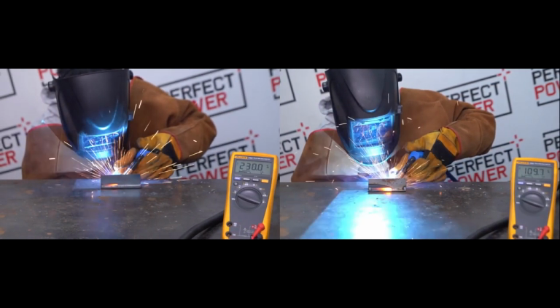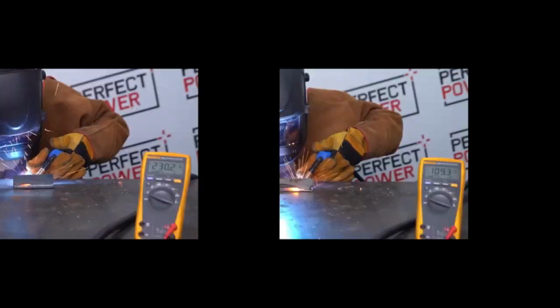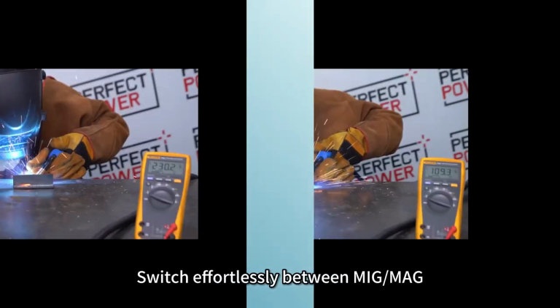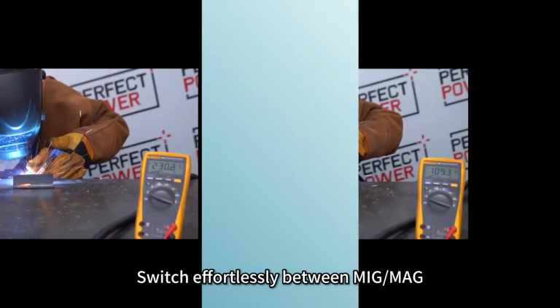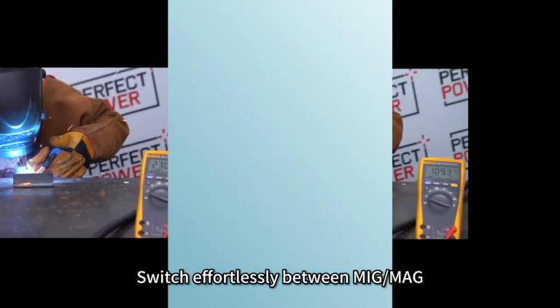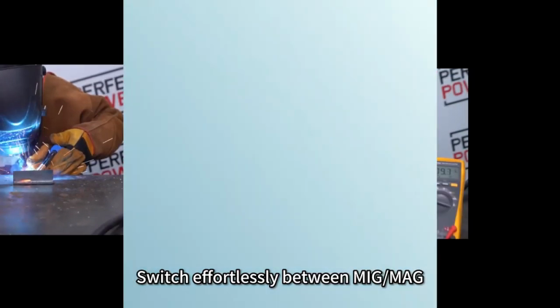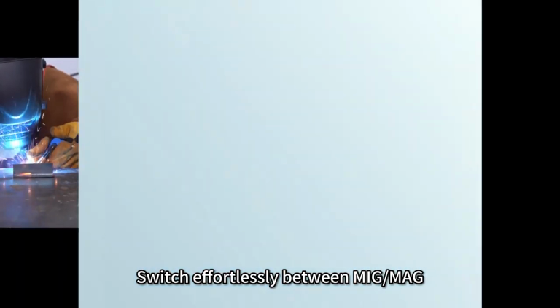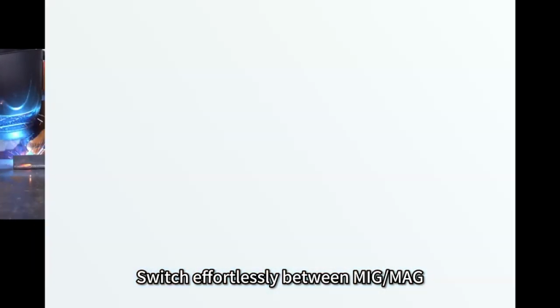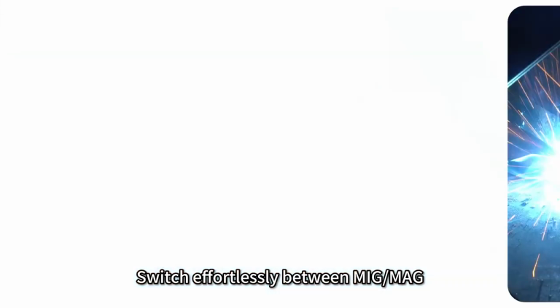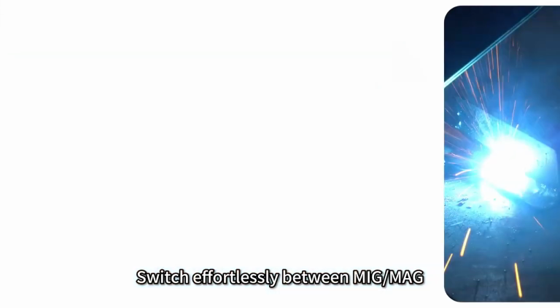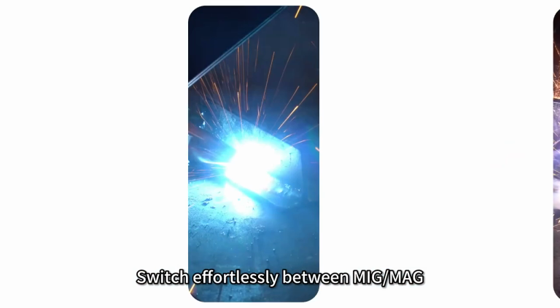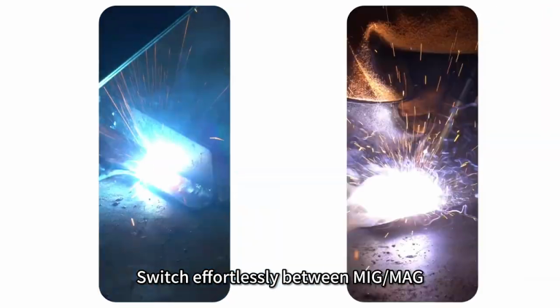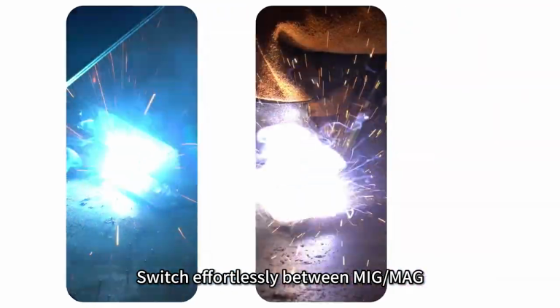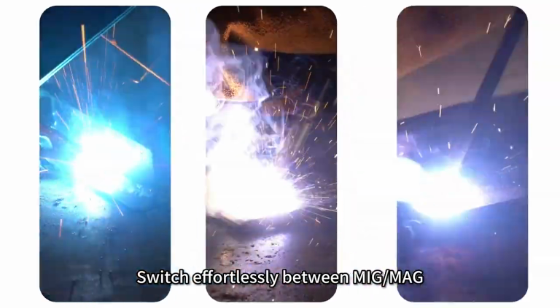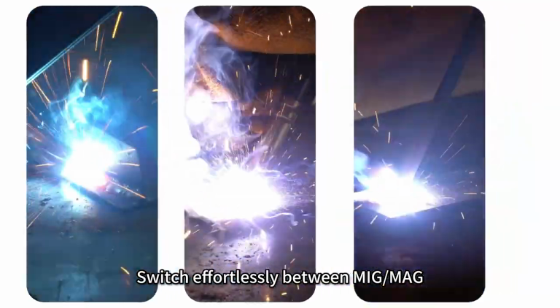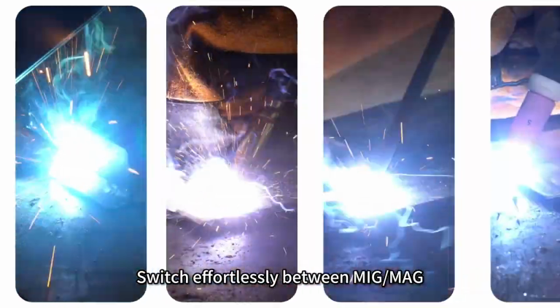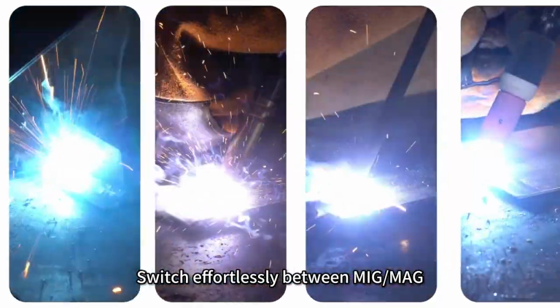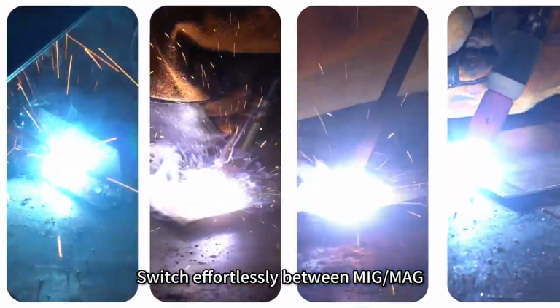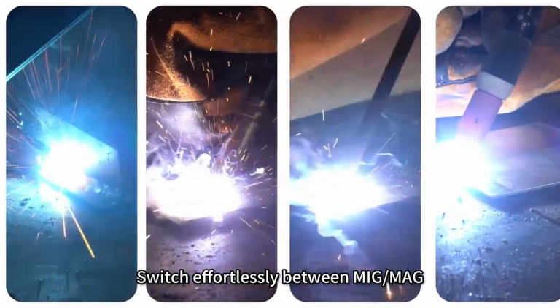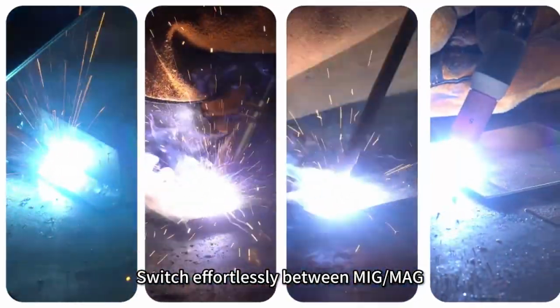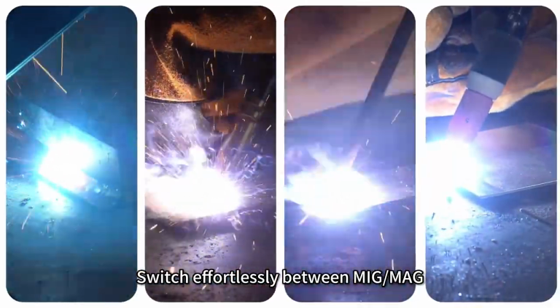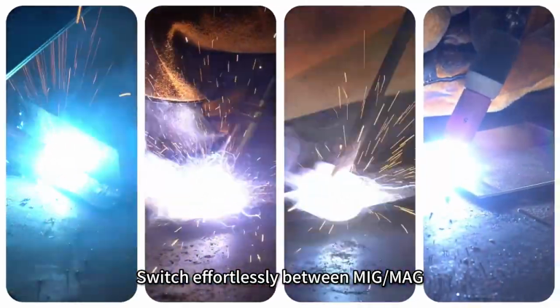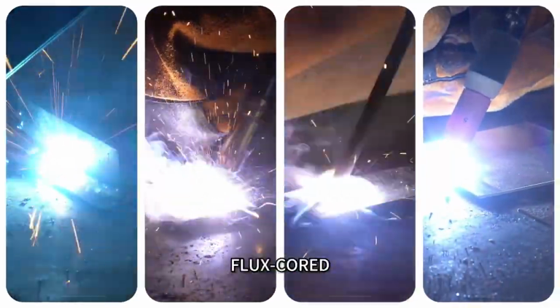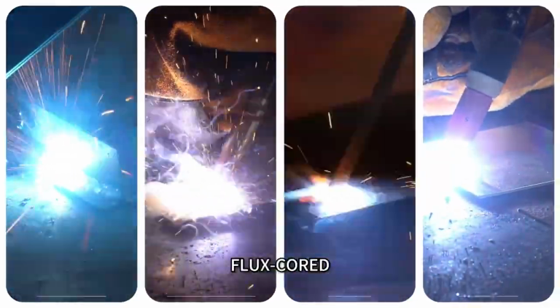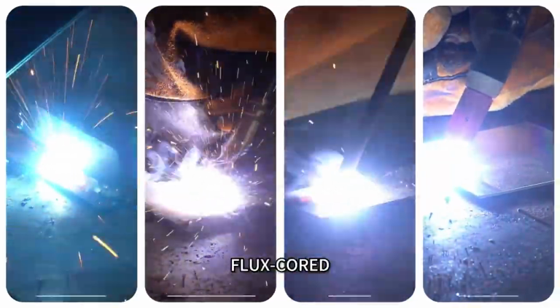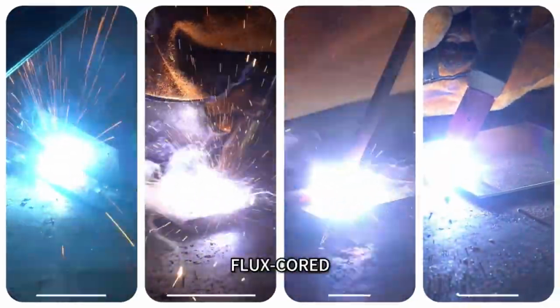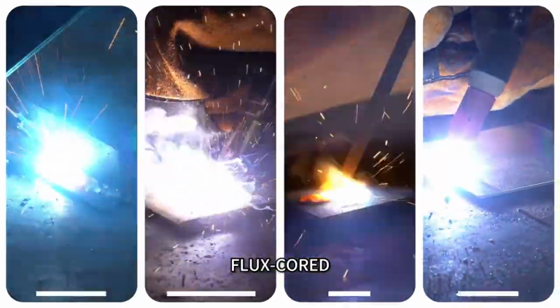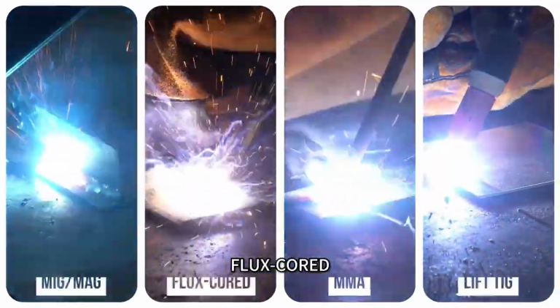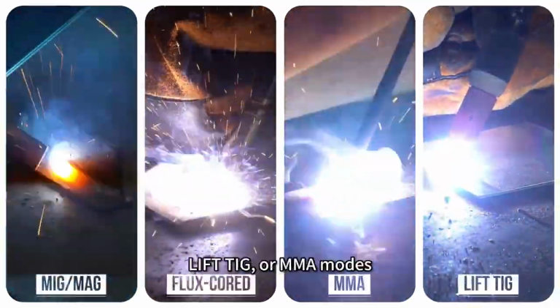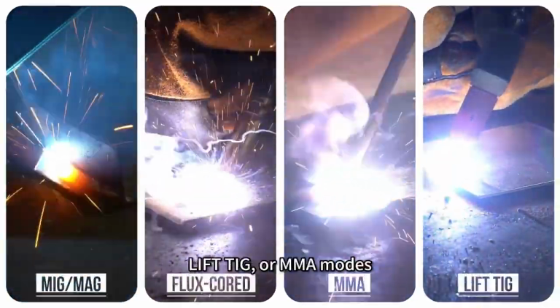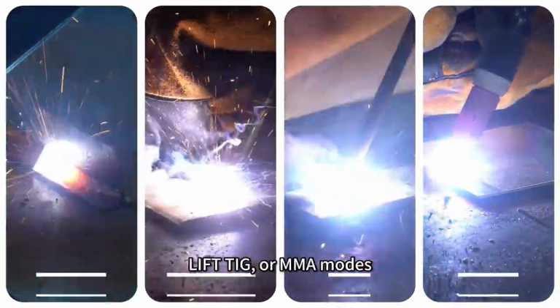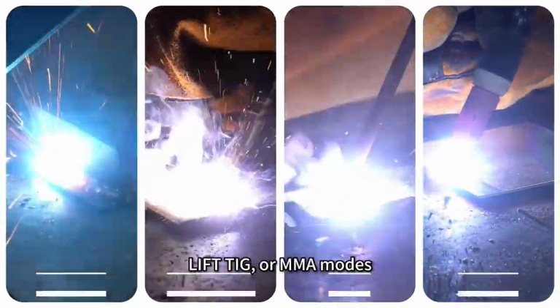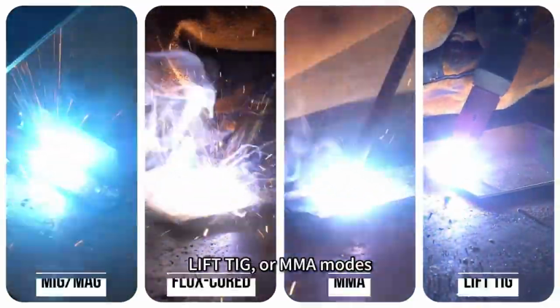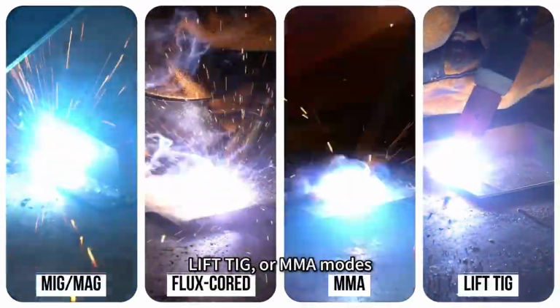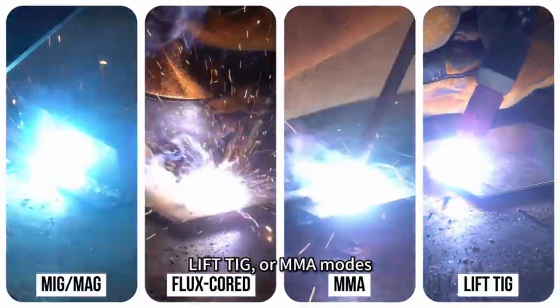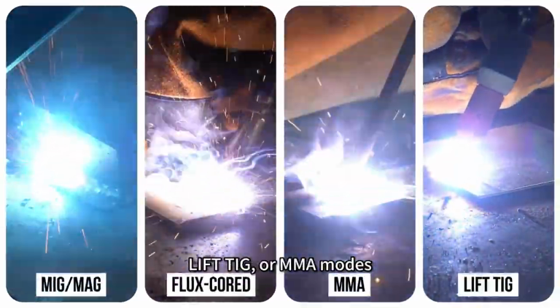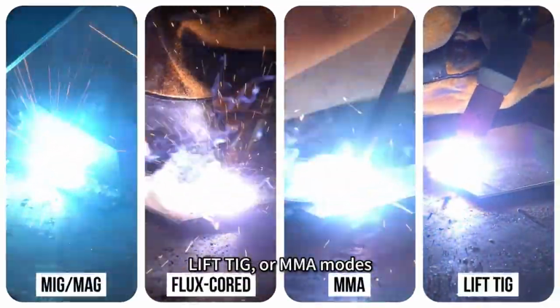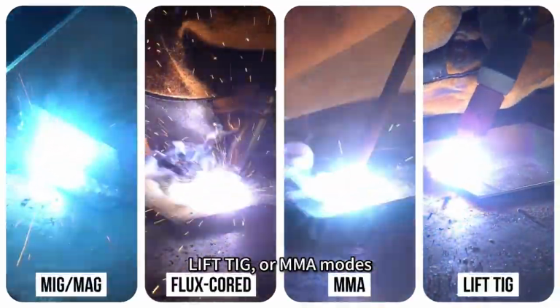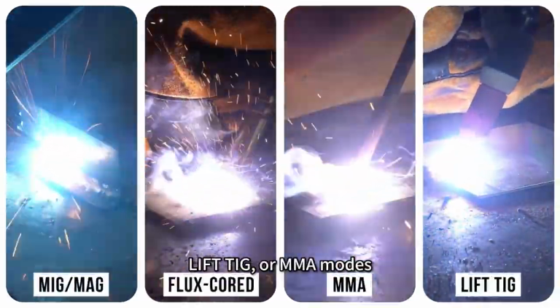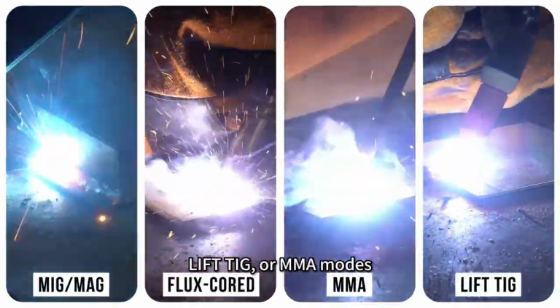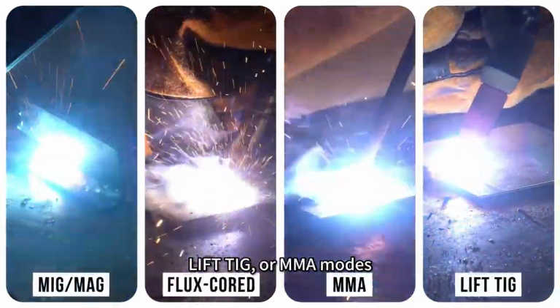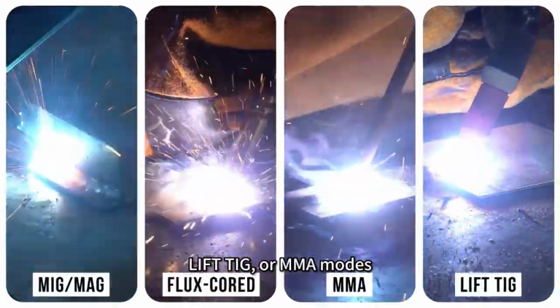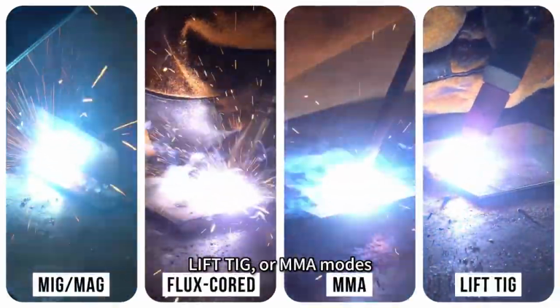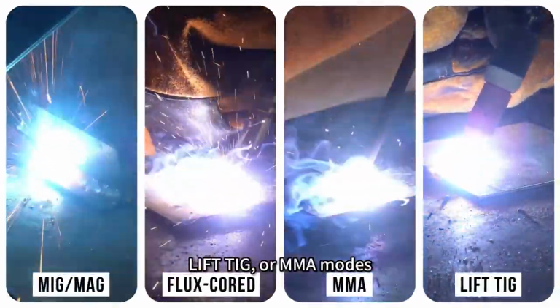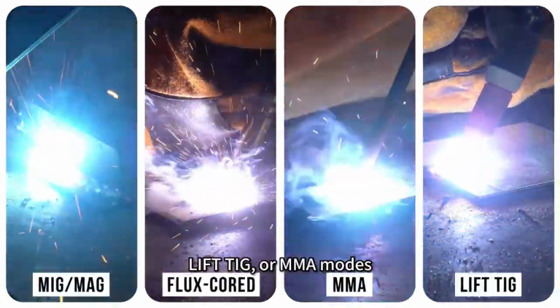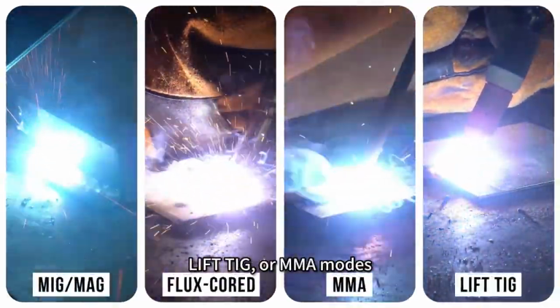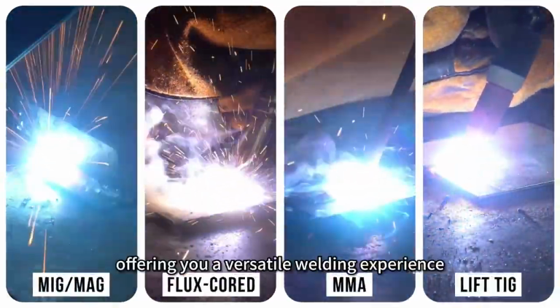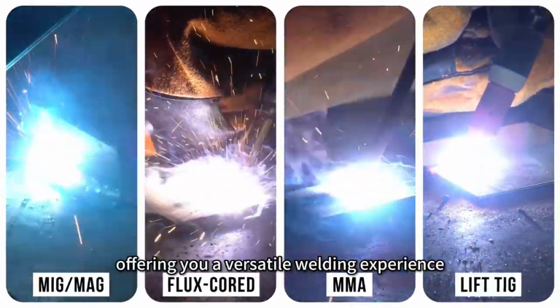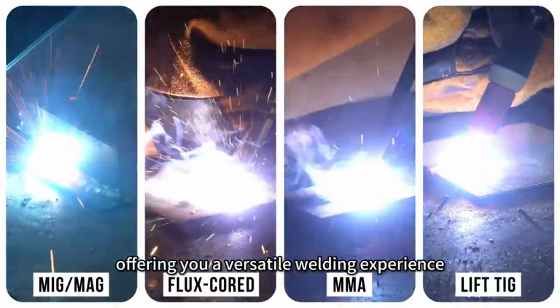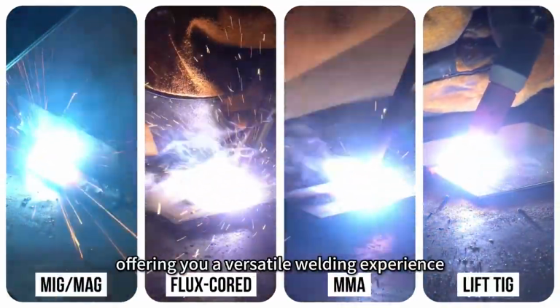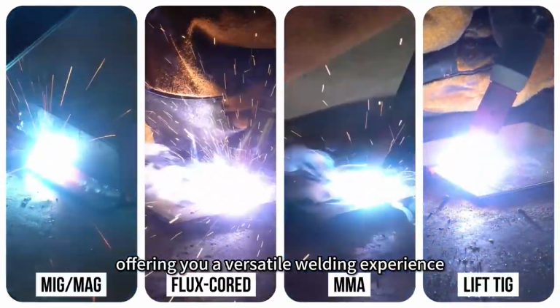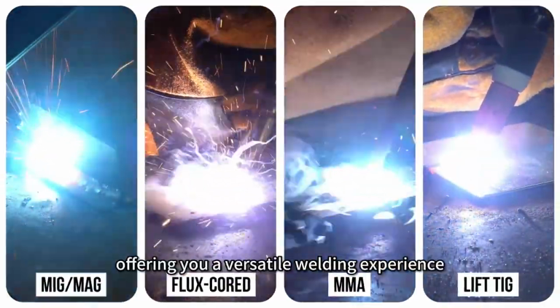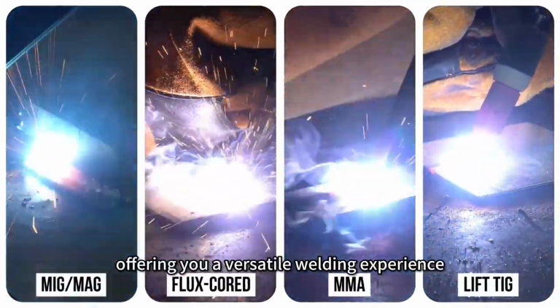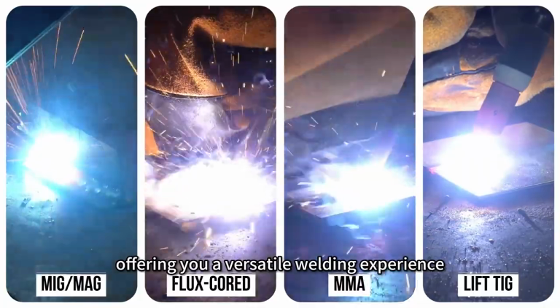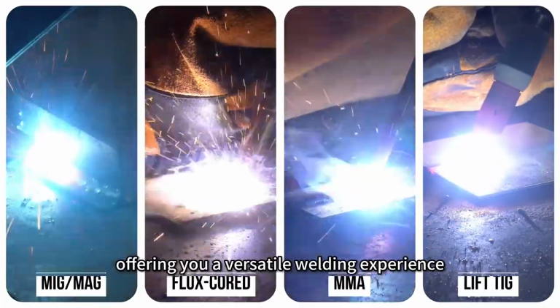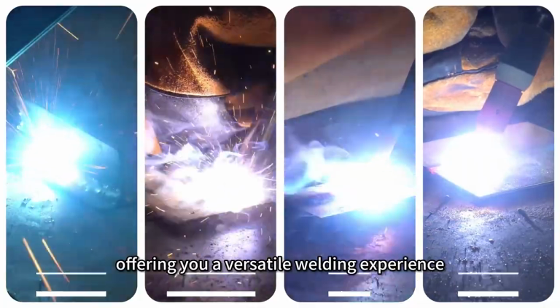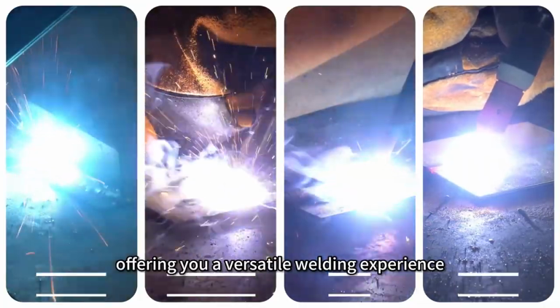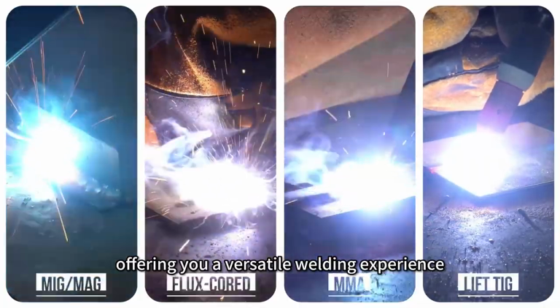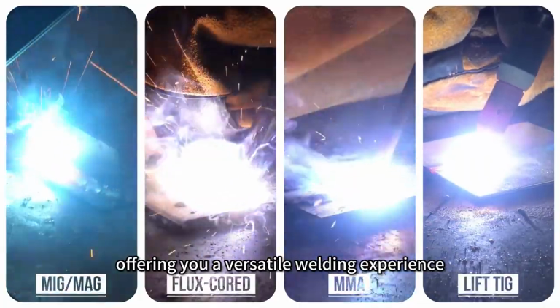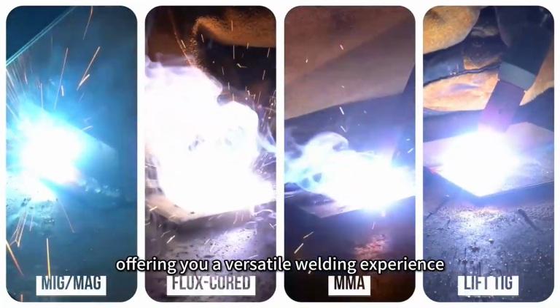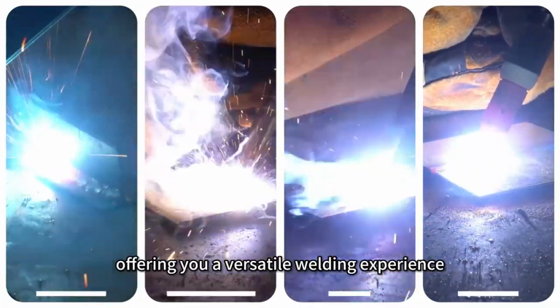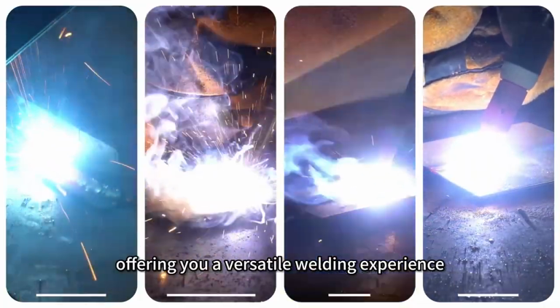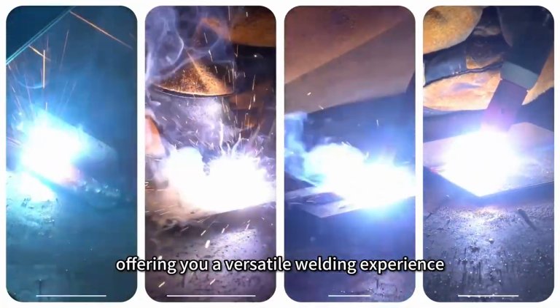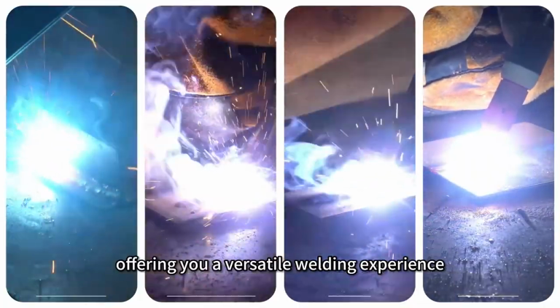Switch effortlessly between MiG-MAG, flux core, lift-TIG, or MMA modes, offering you a versatile welding experience.